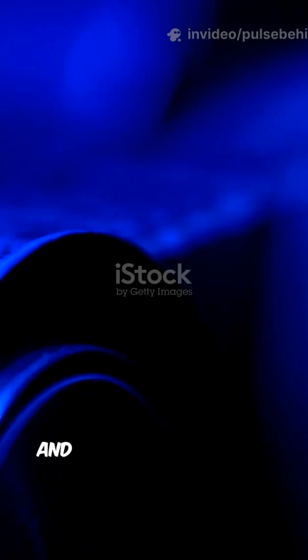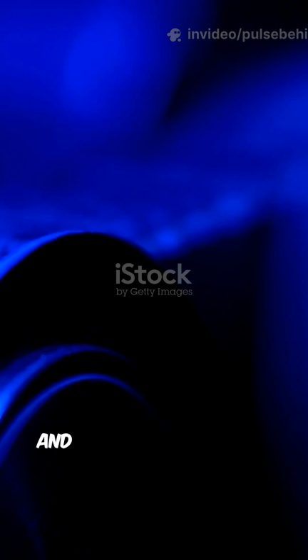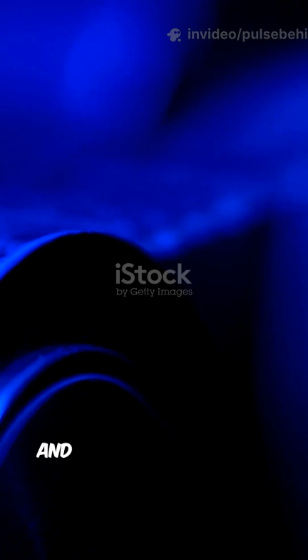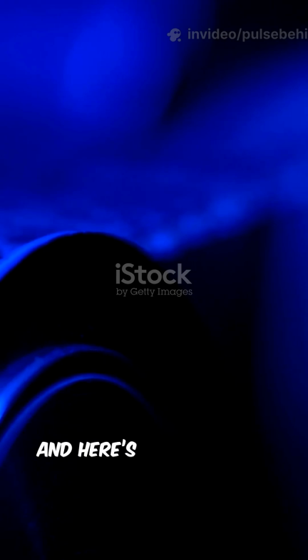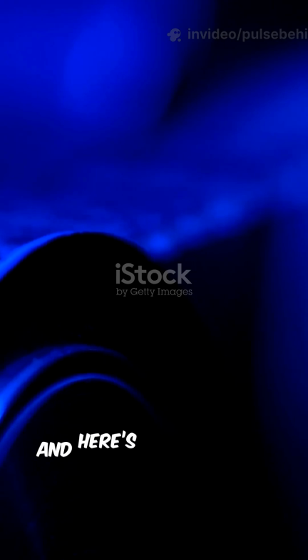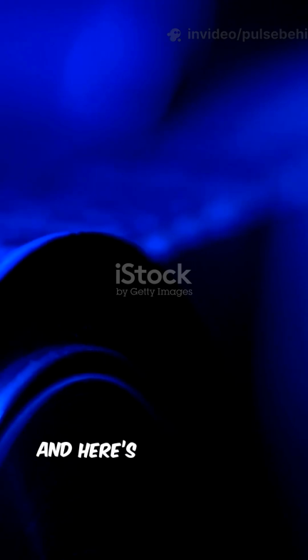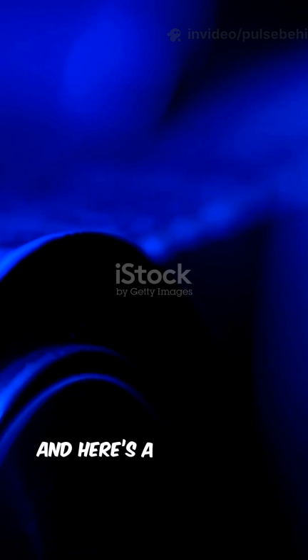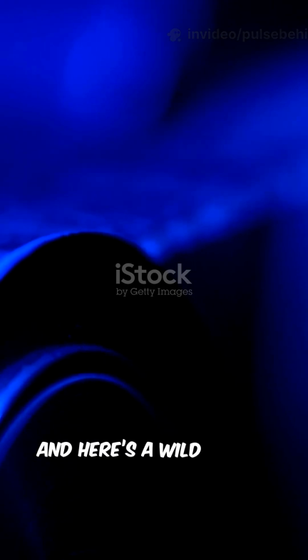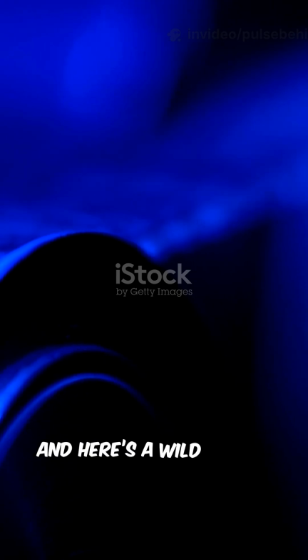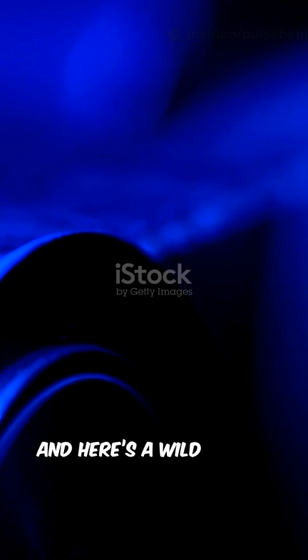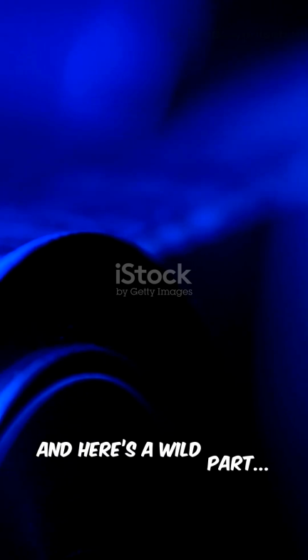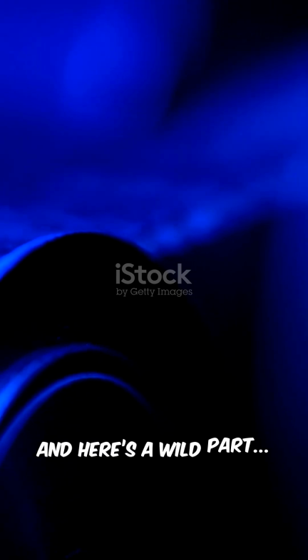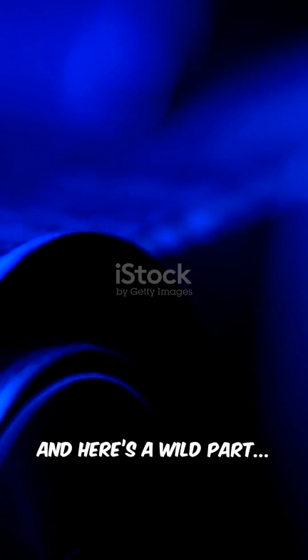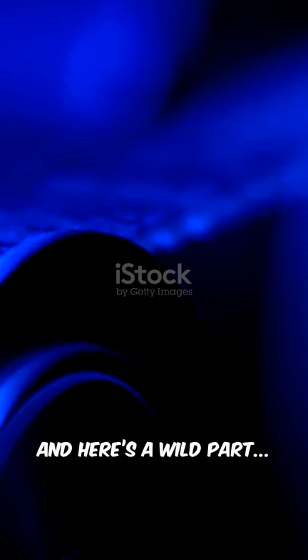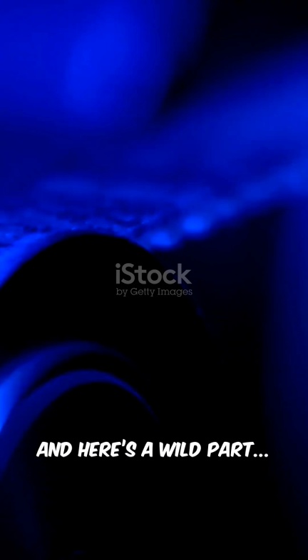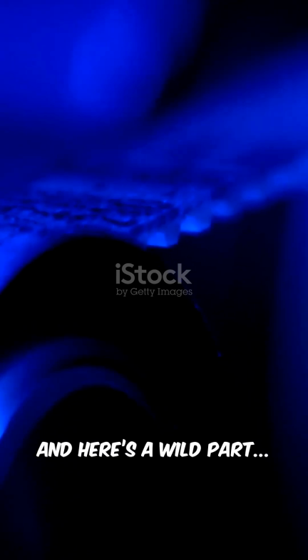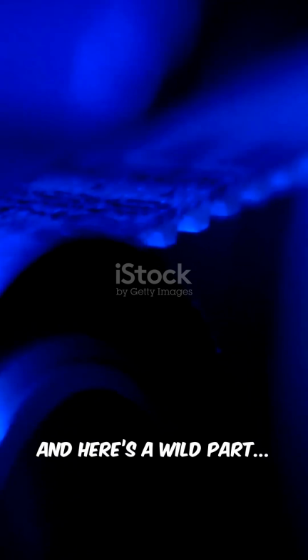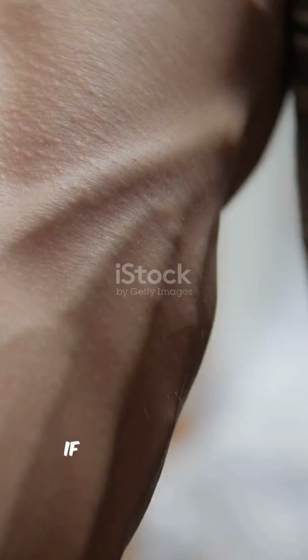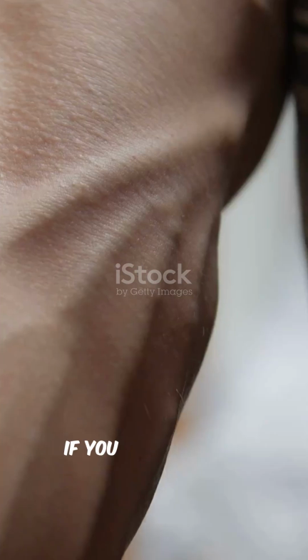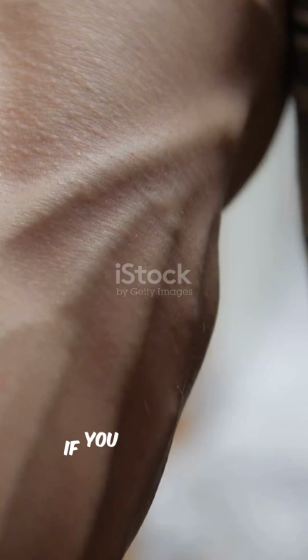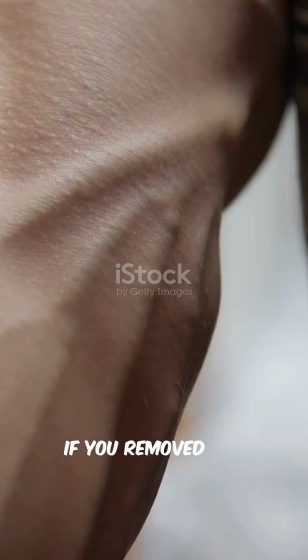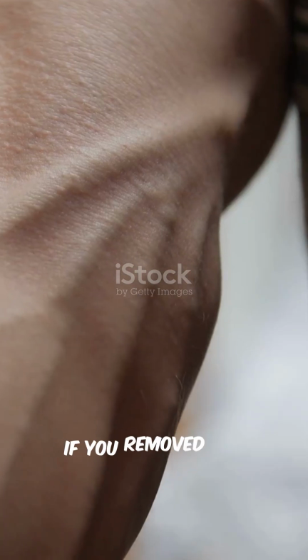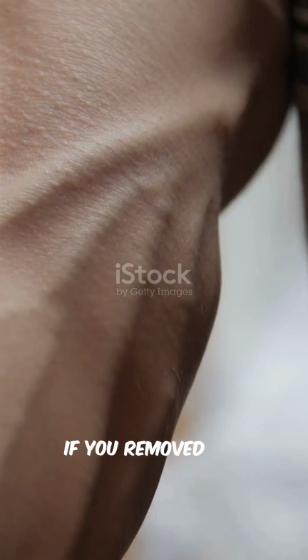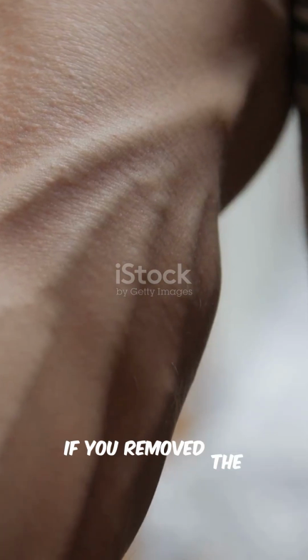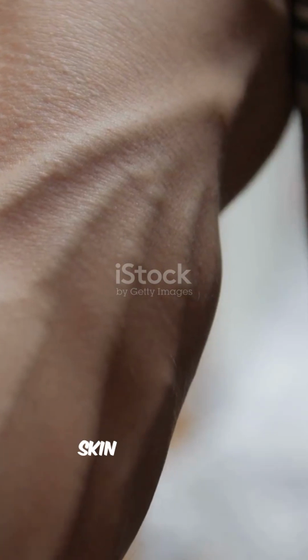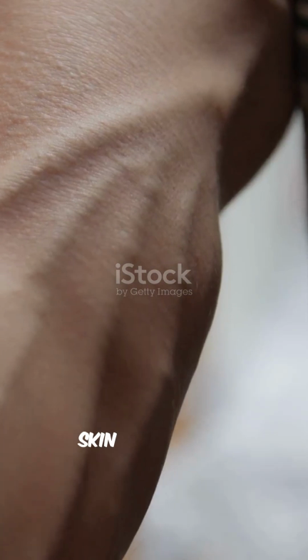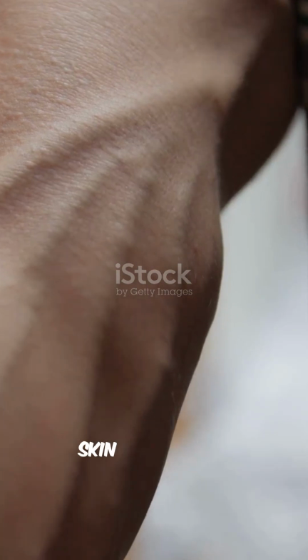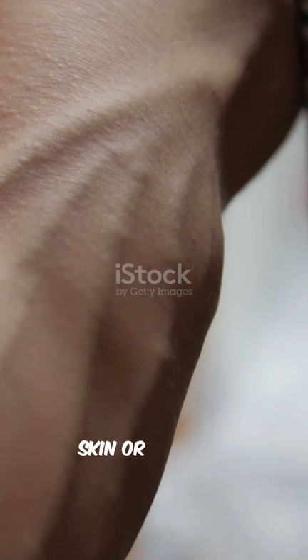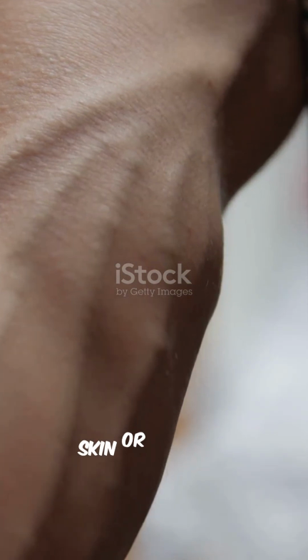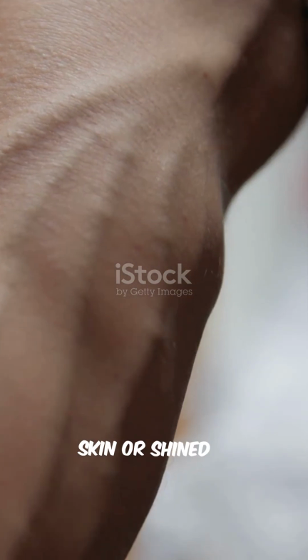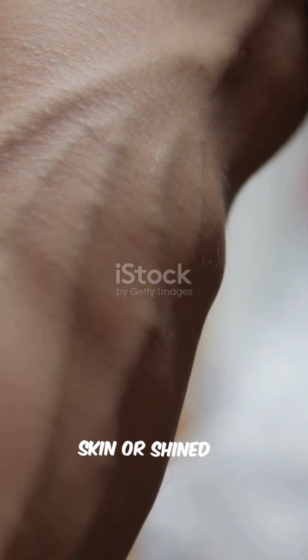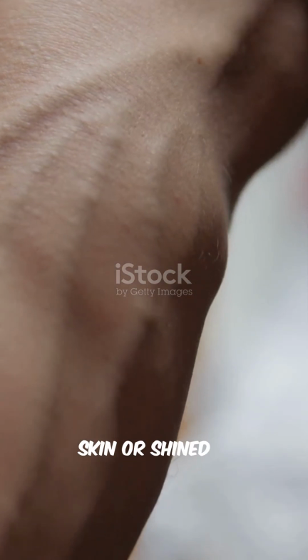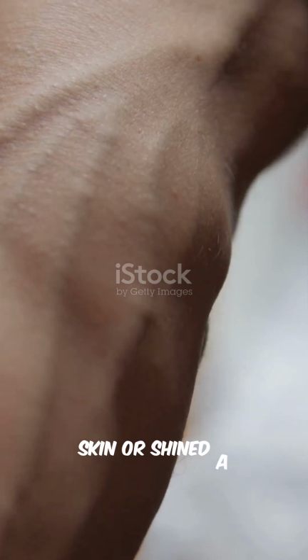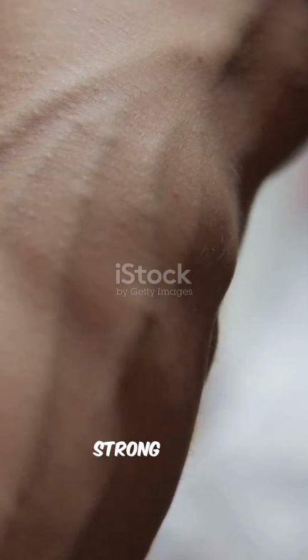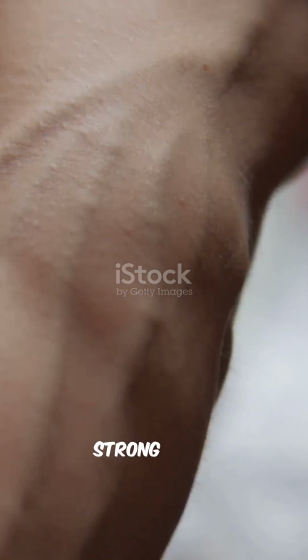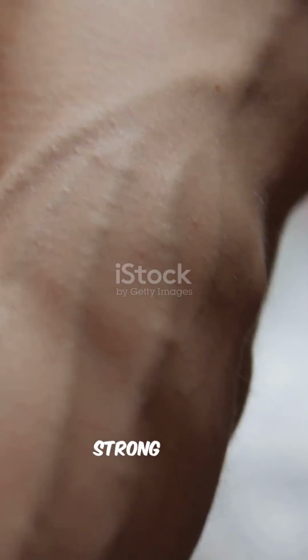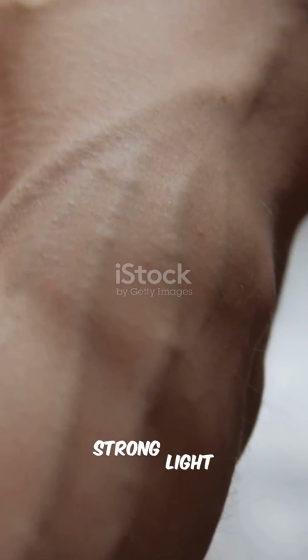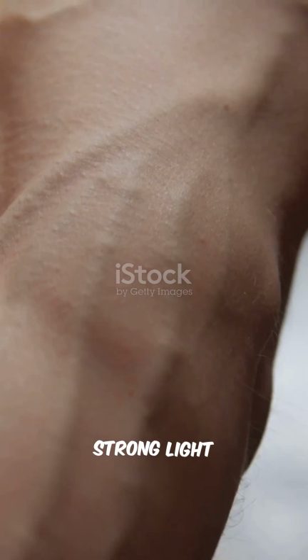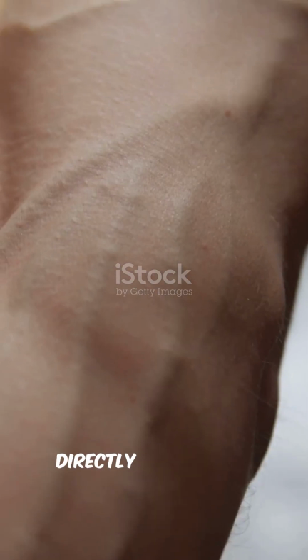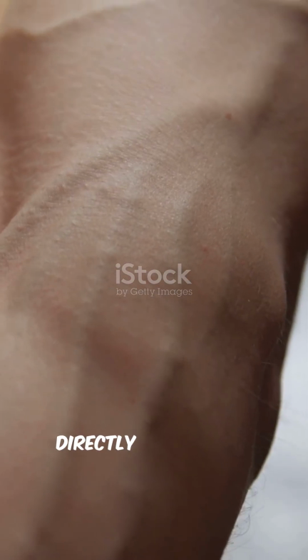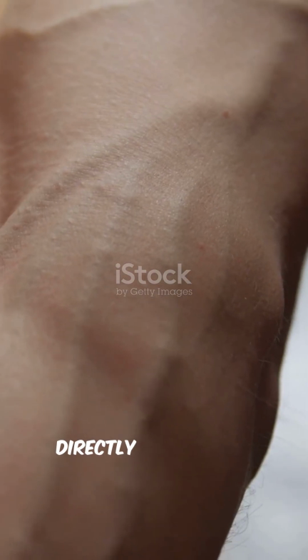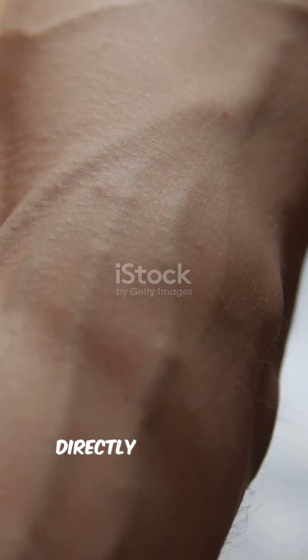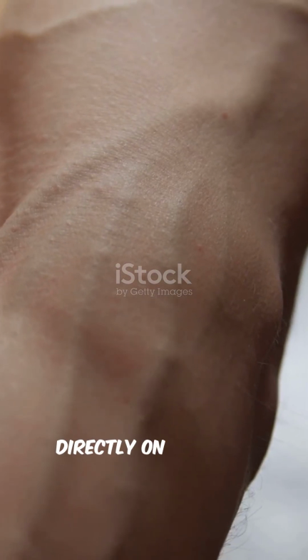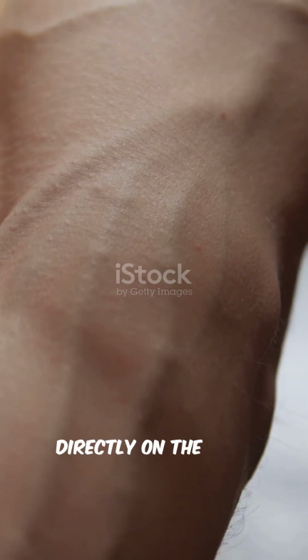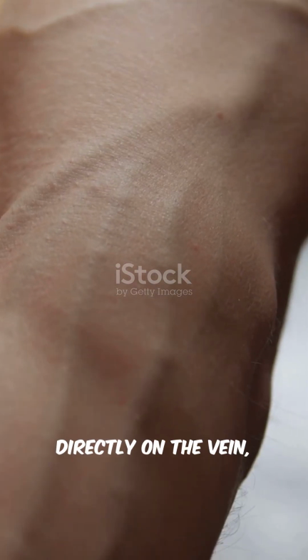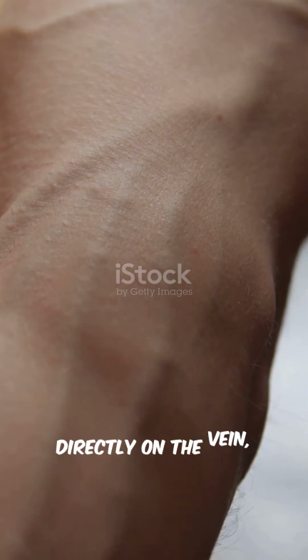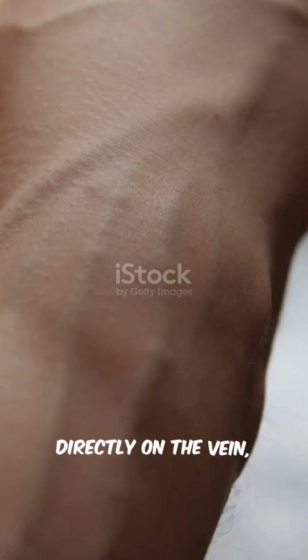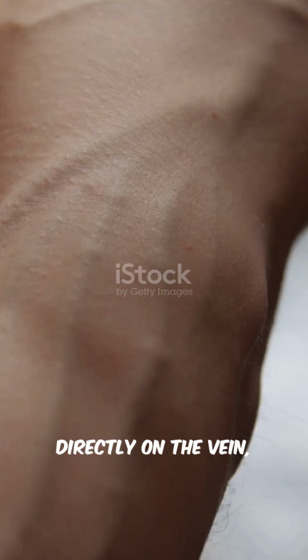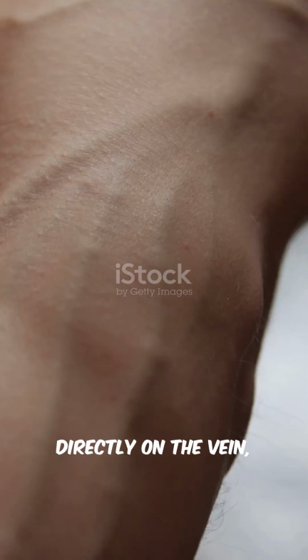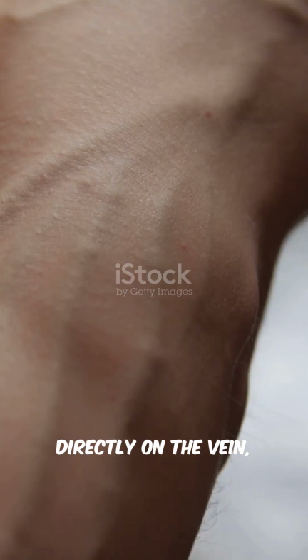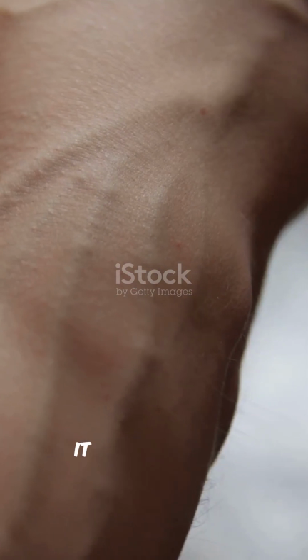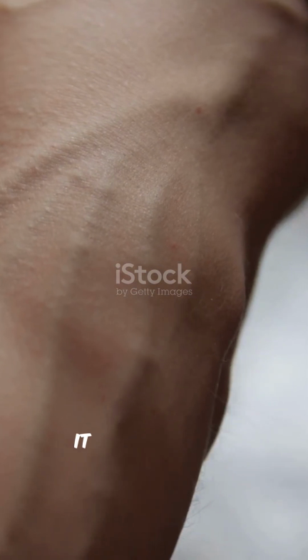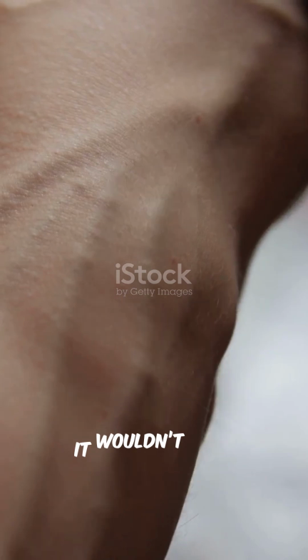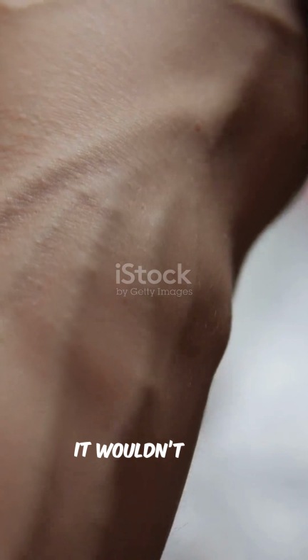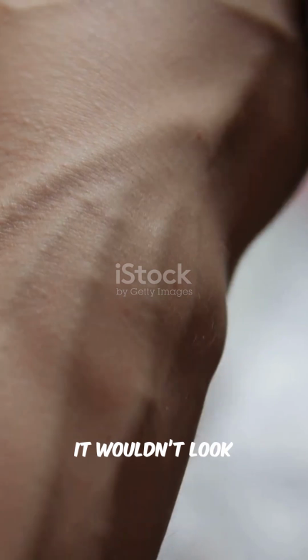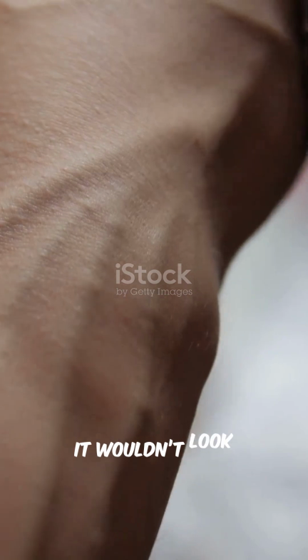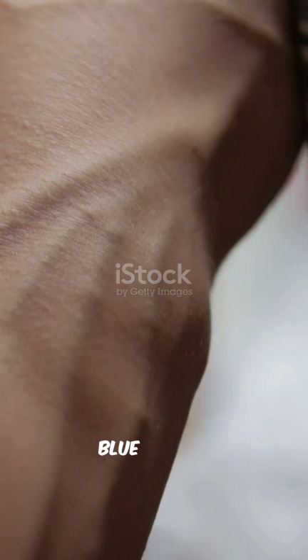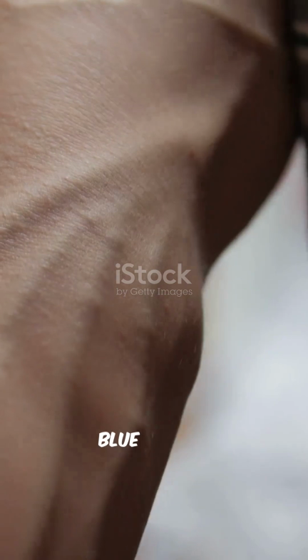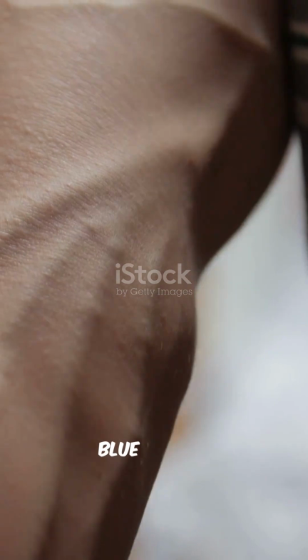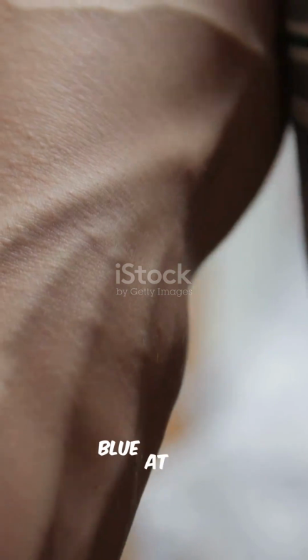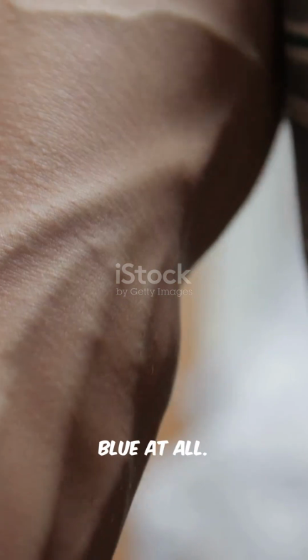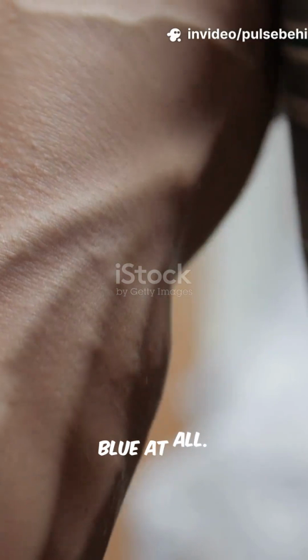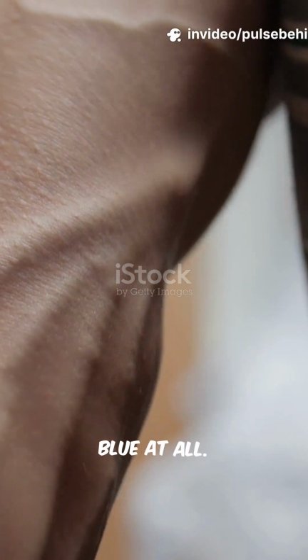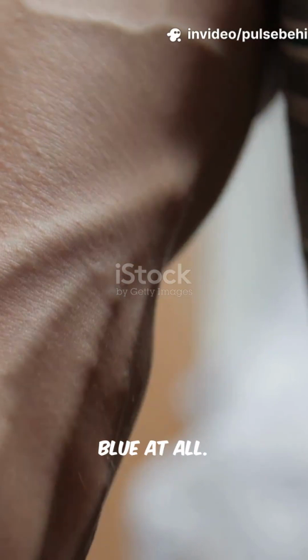And here's a wild part. If you removed the skin or shined a strong light directly on the vein, it wouldn't look blue at all.